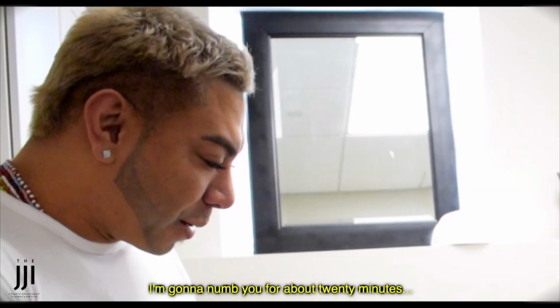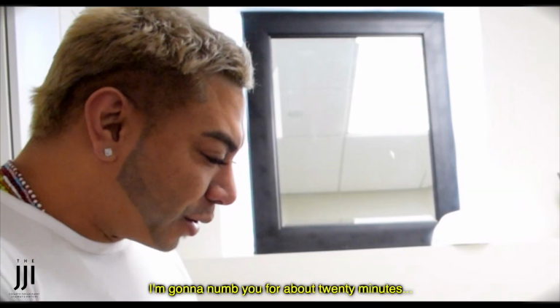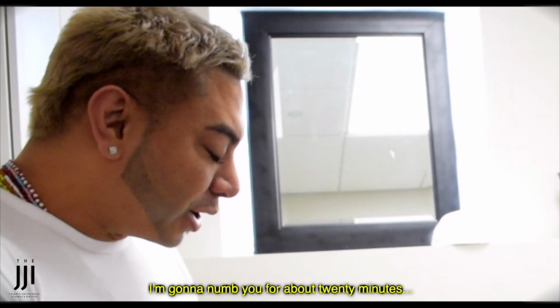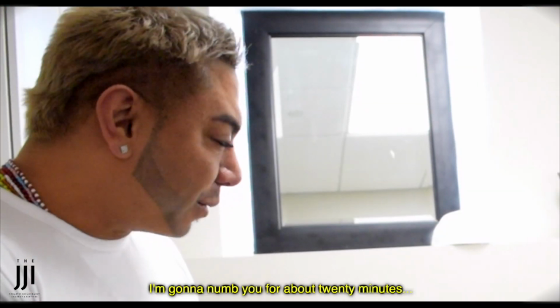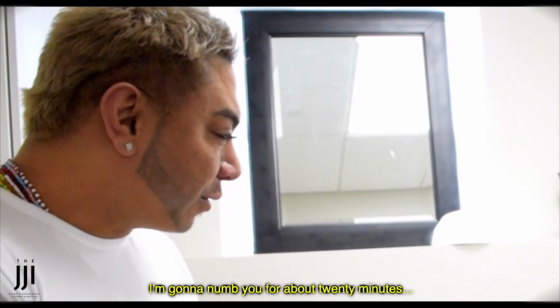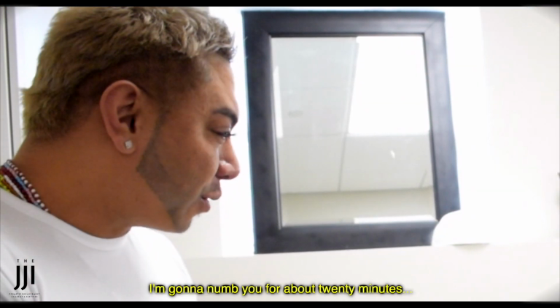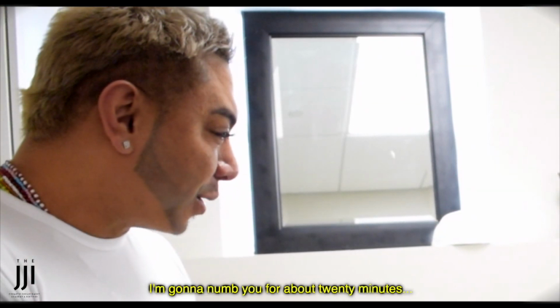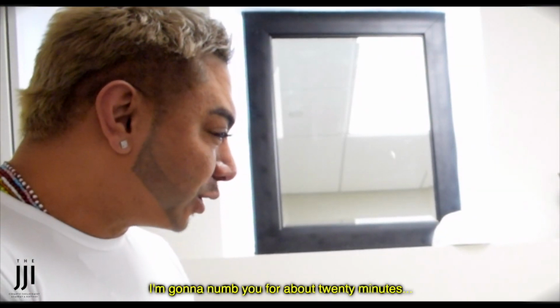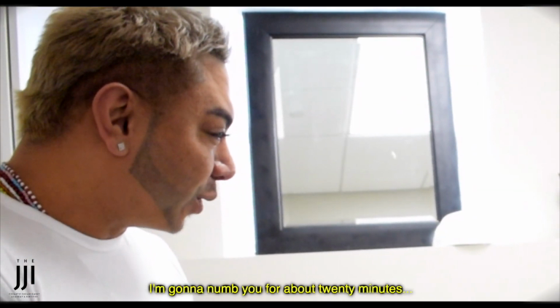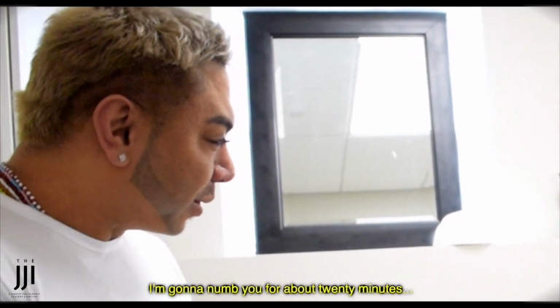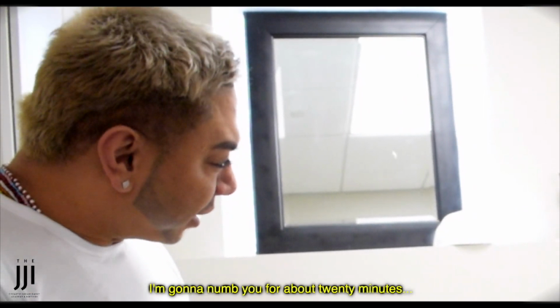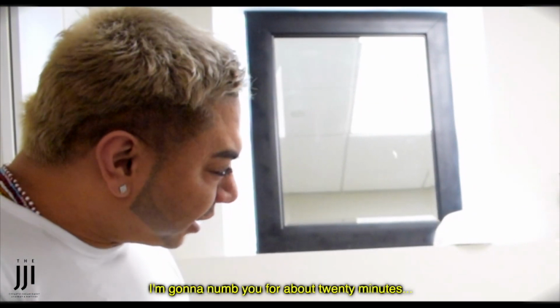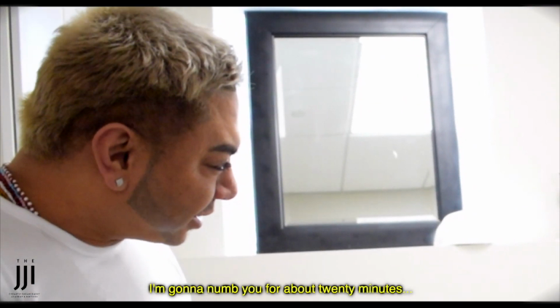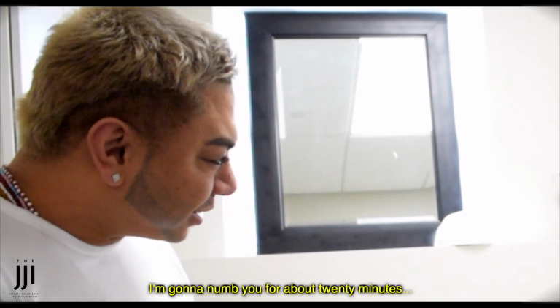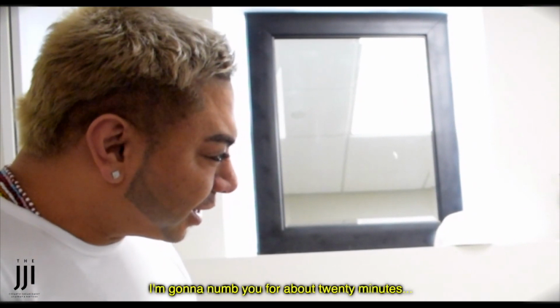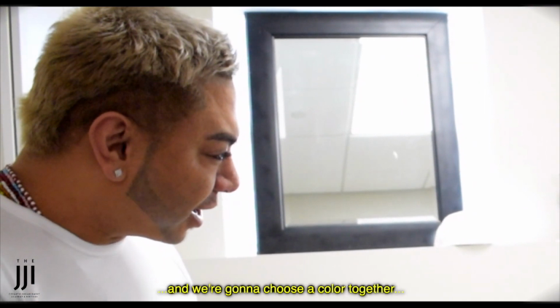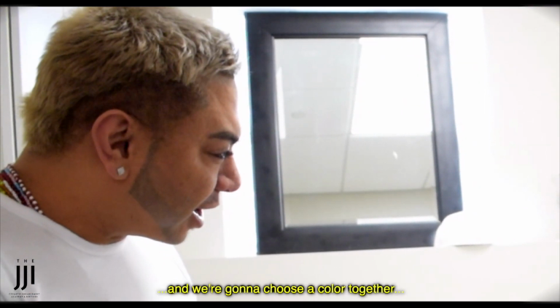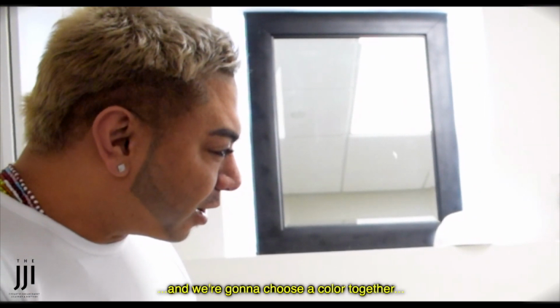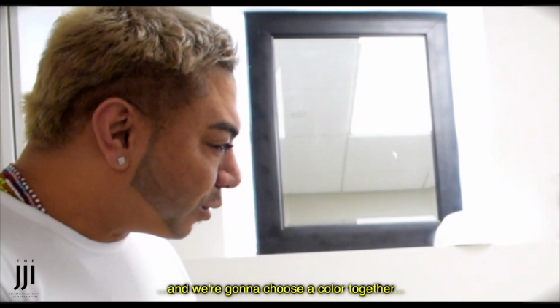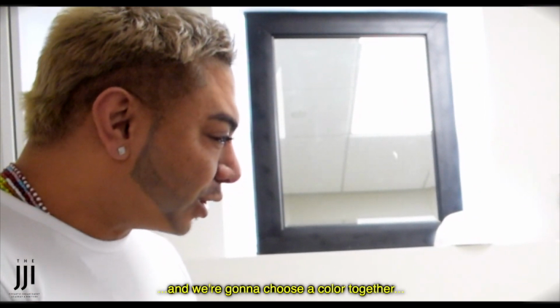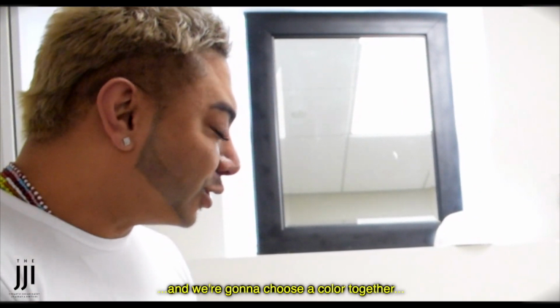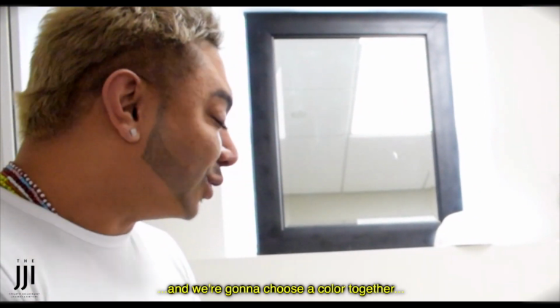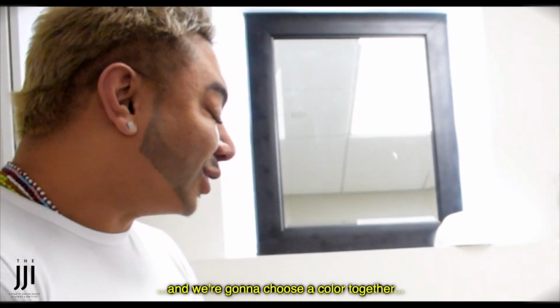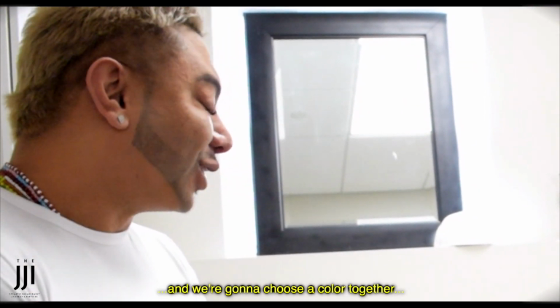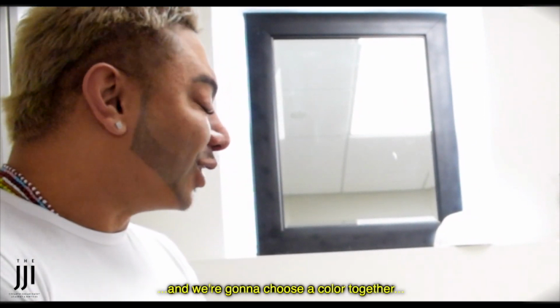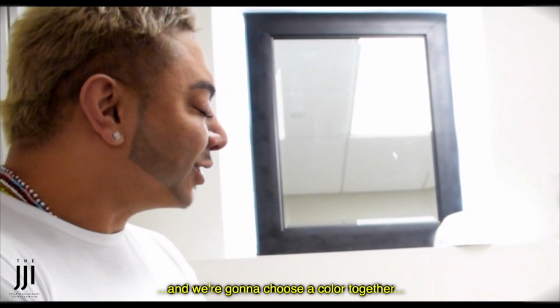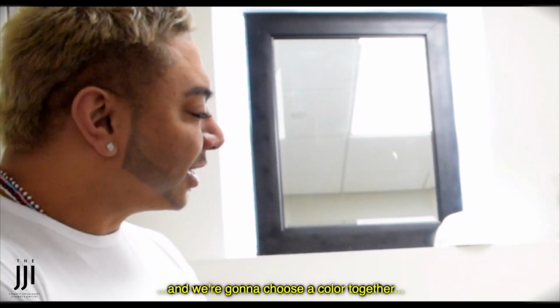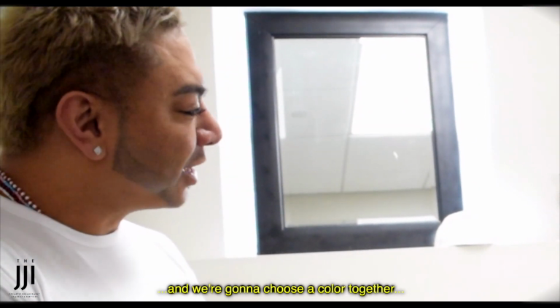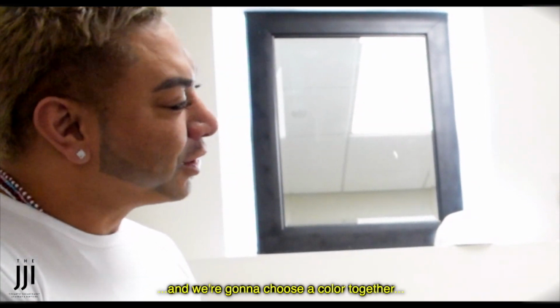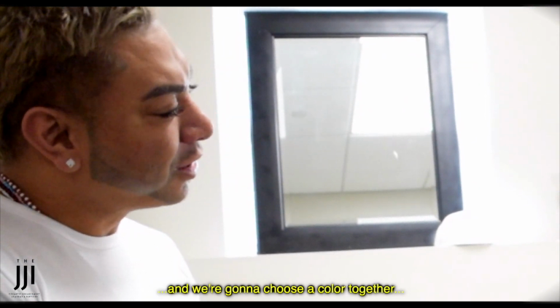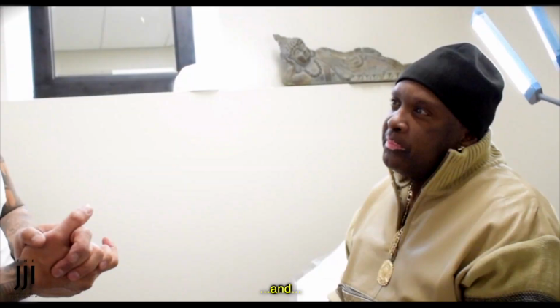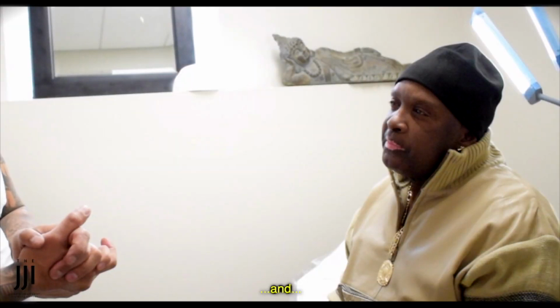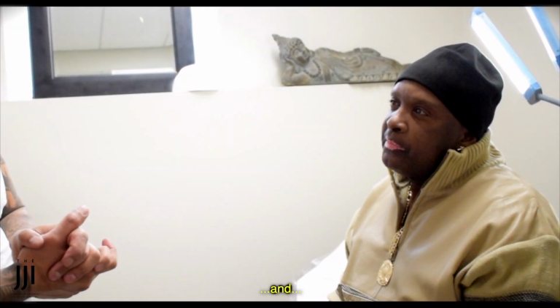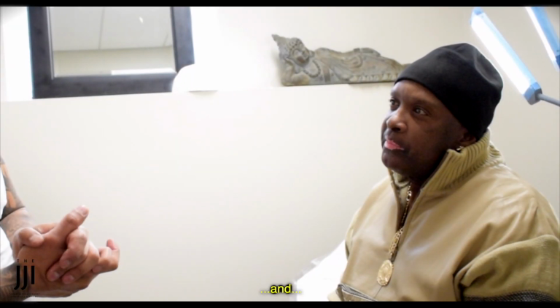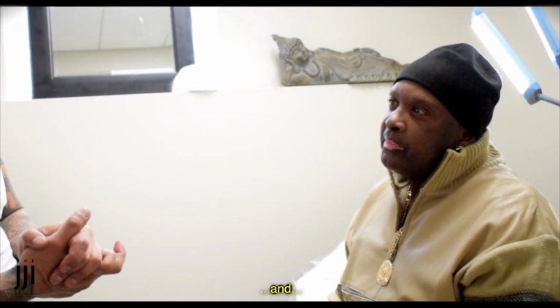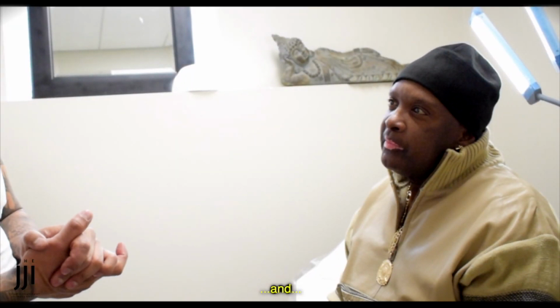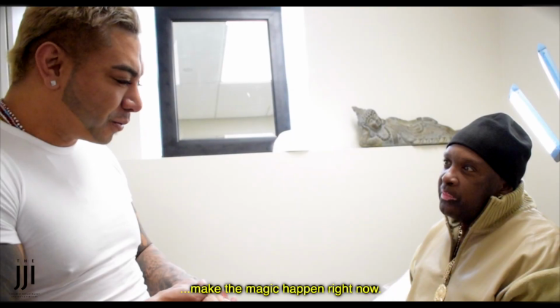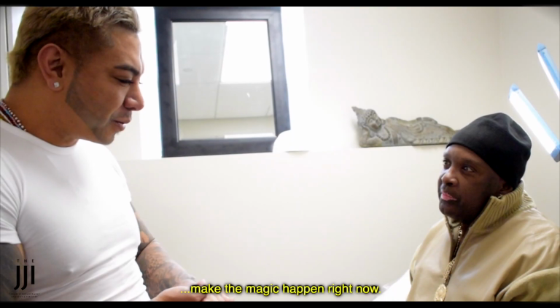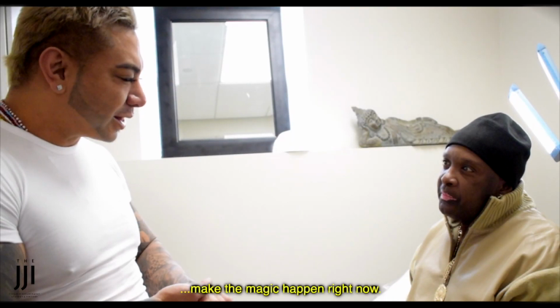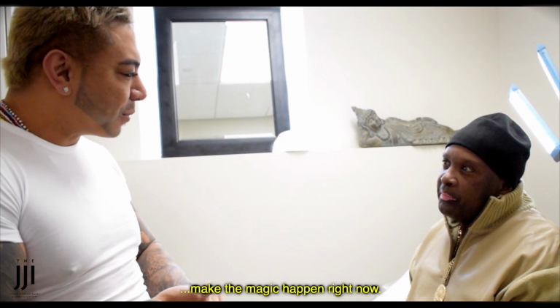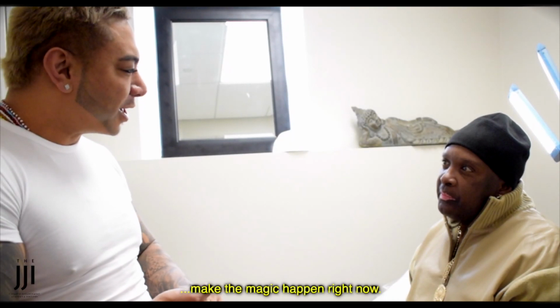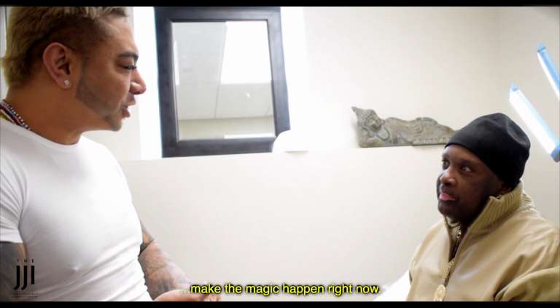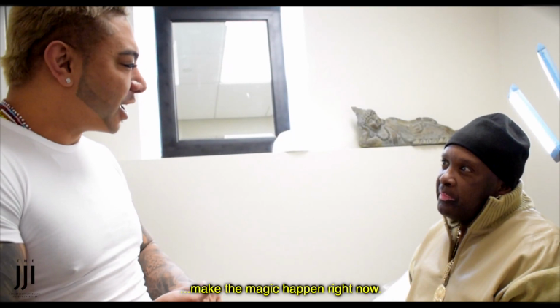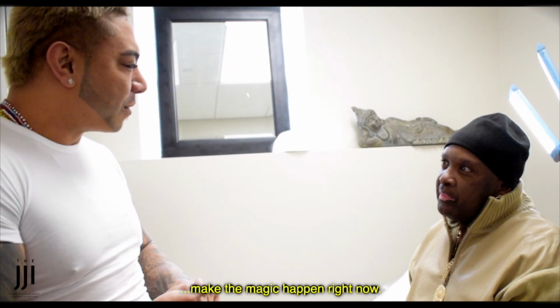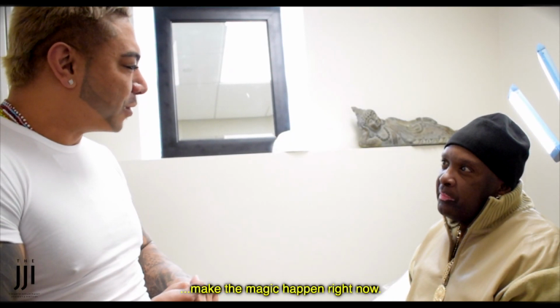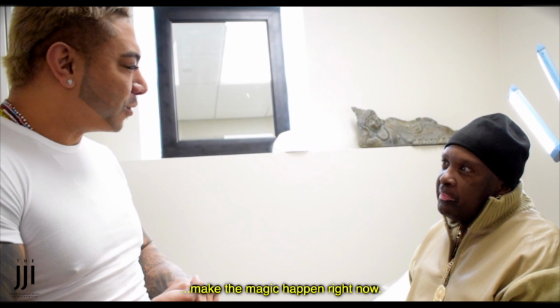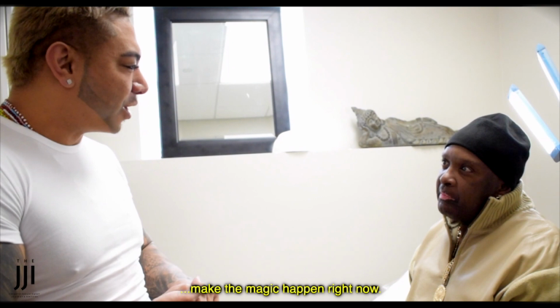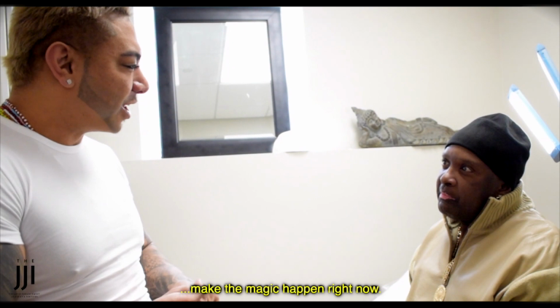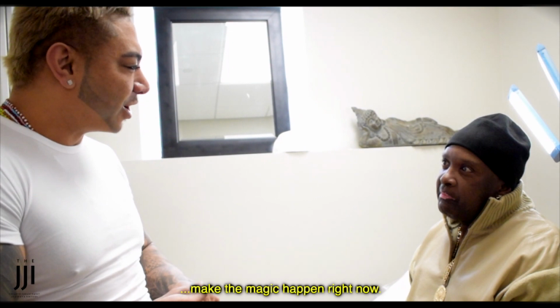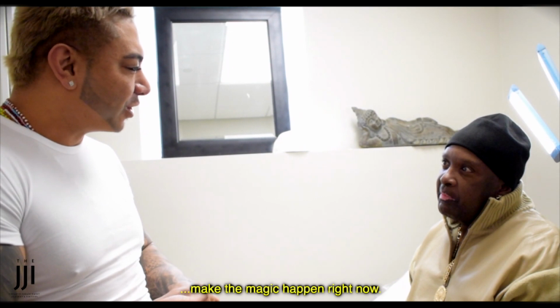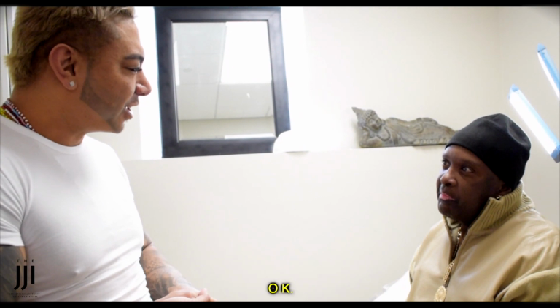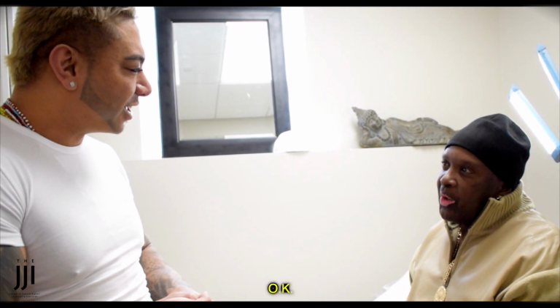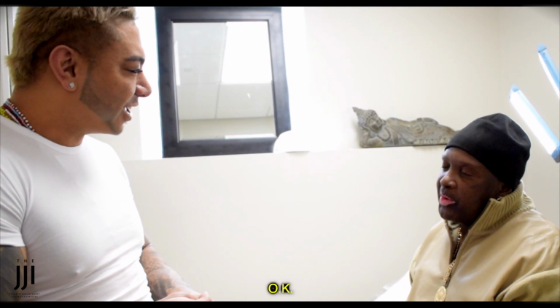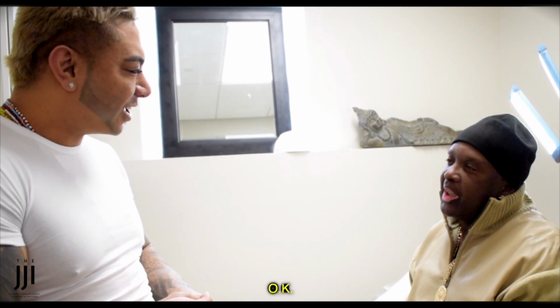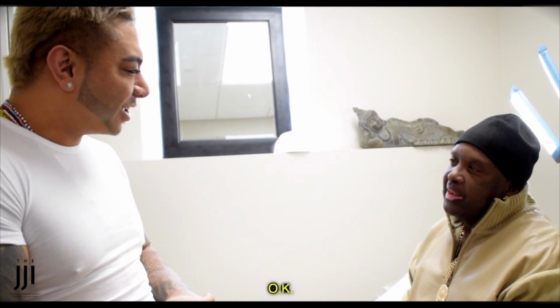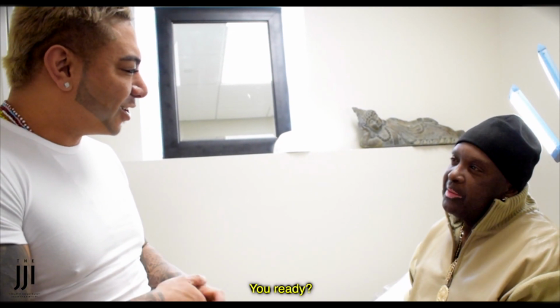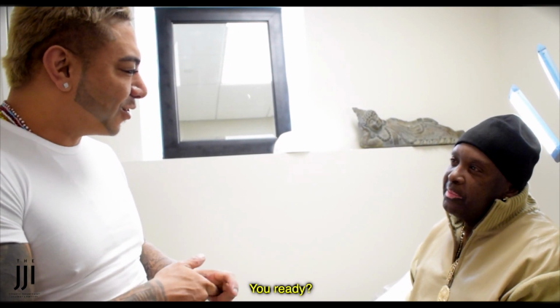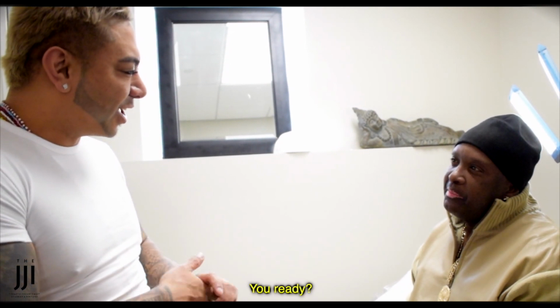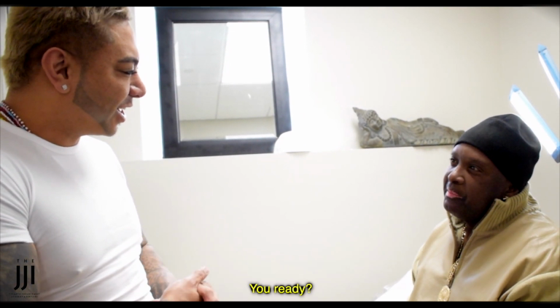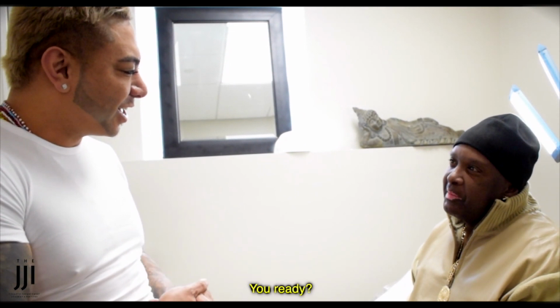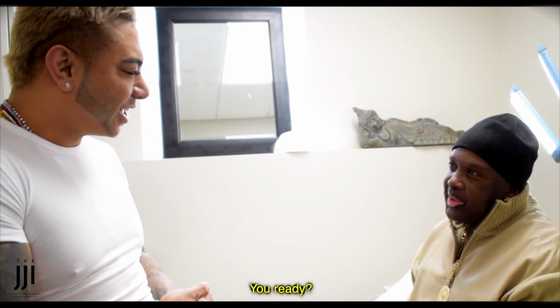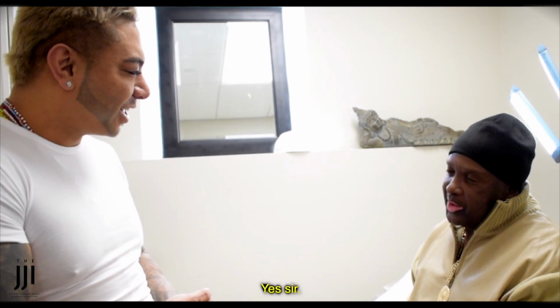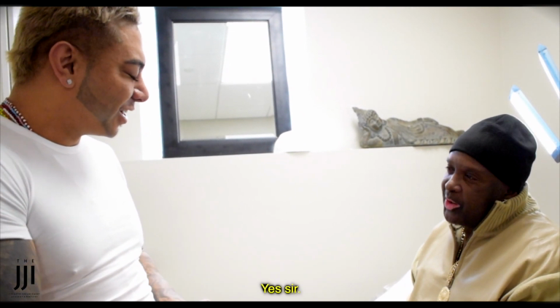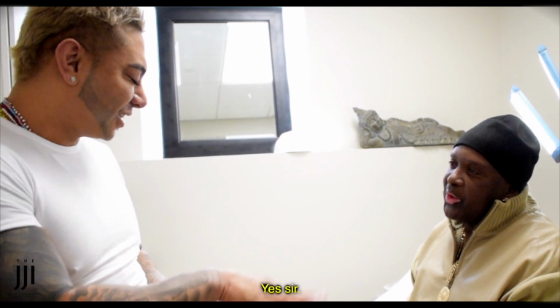I want to get to know you for about 20 minutes. We're going to choose a color together and make the magic happen right now. You ready? Yes, sir.